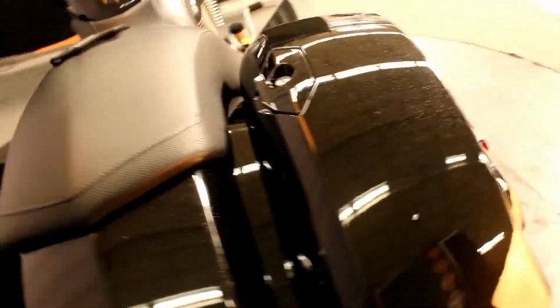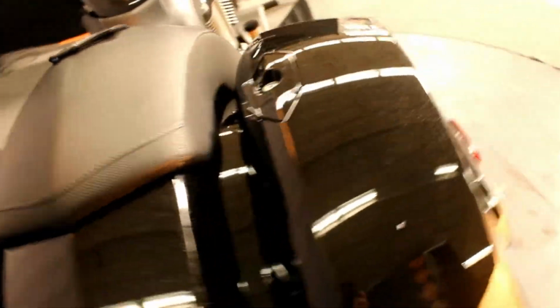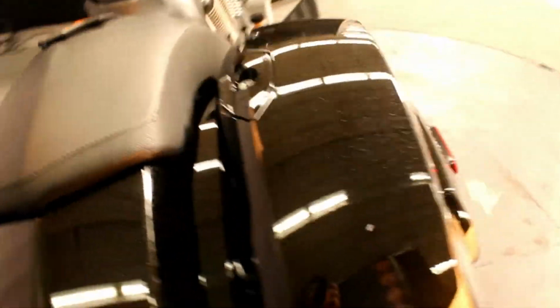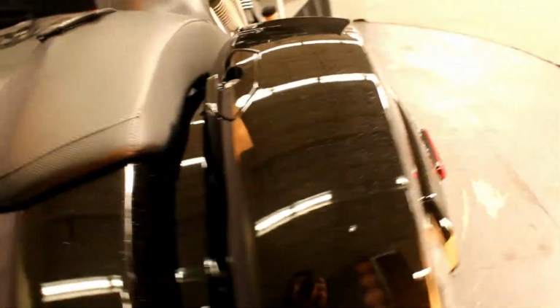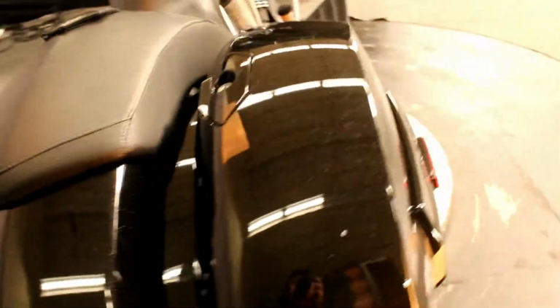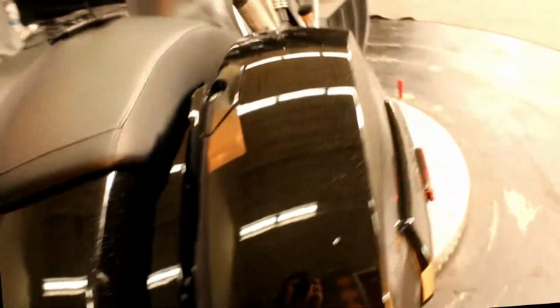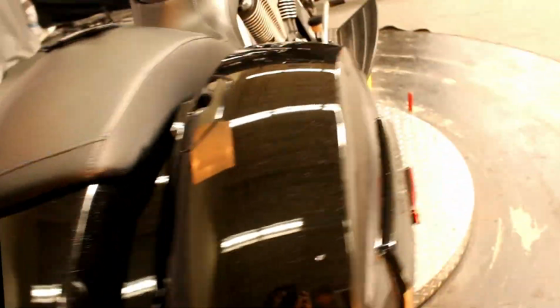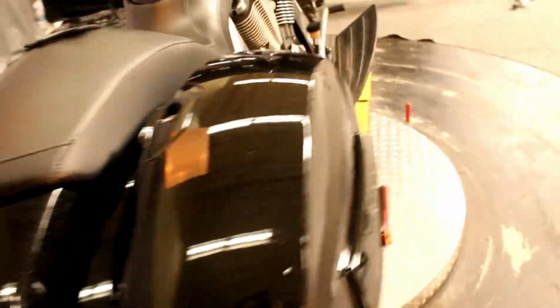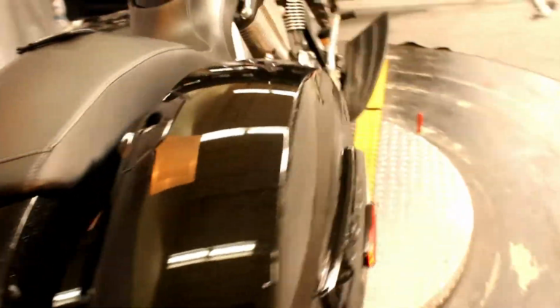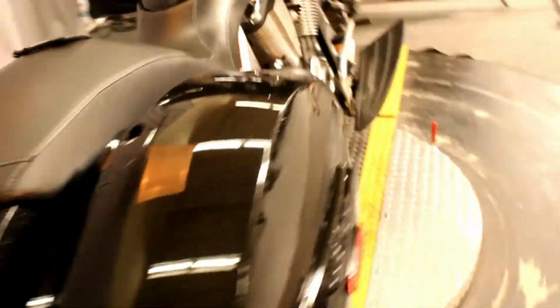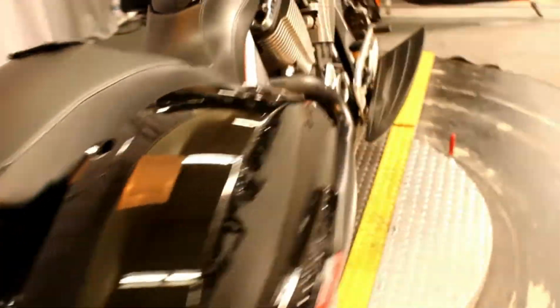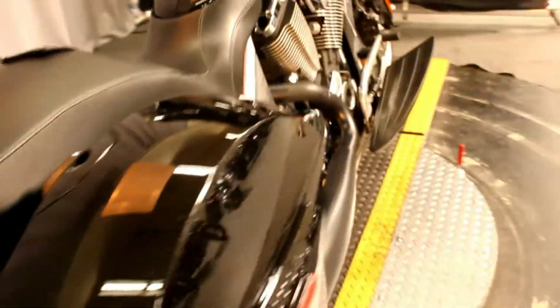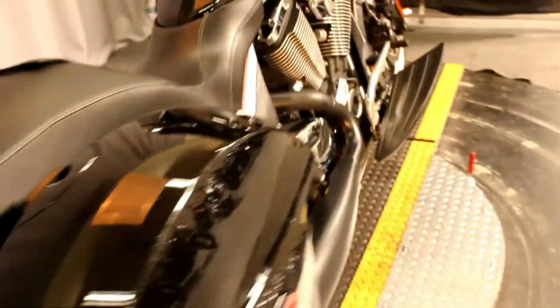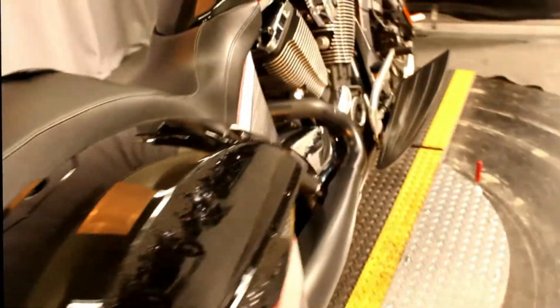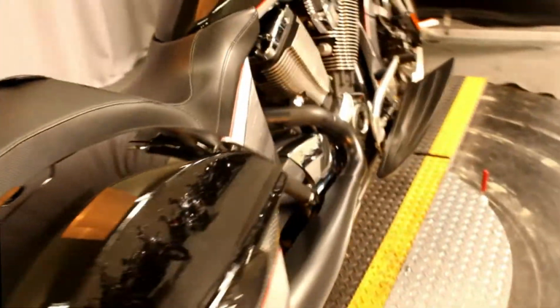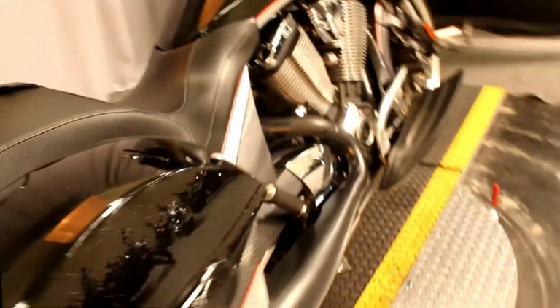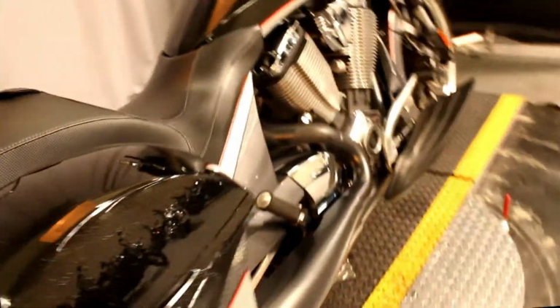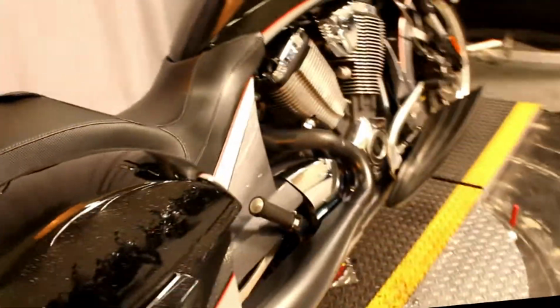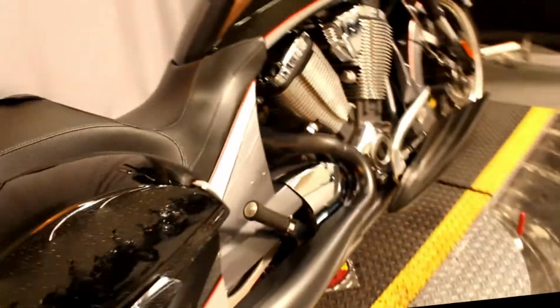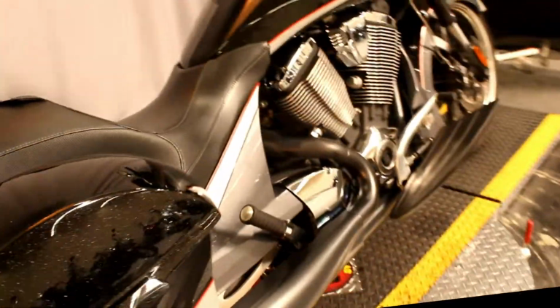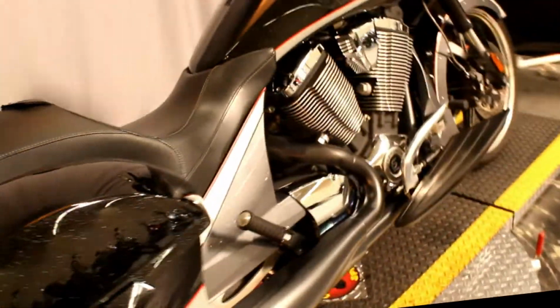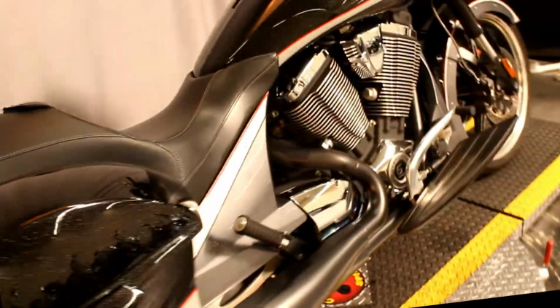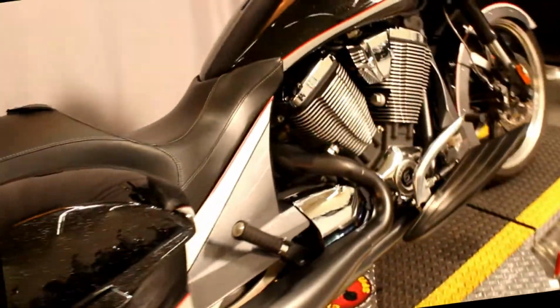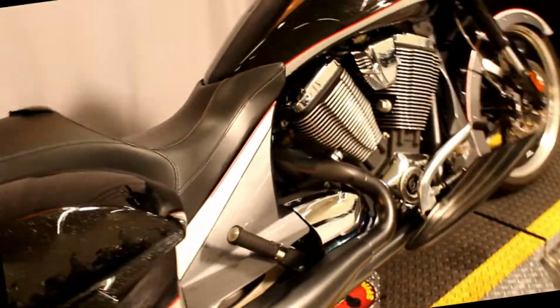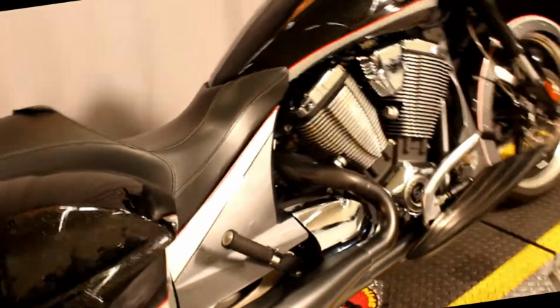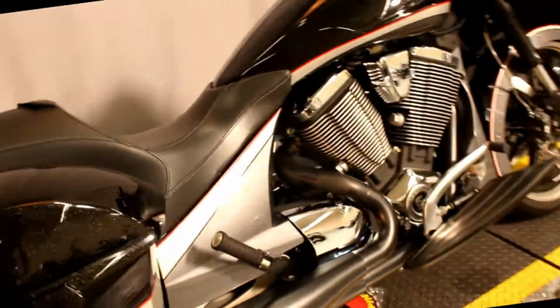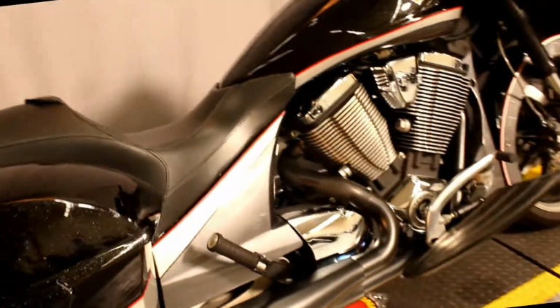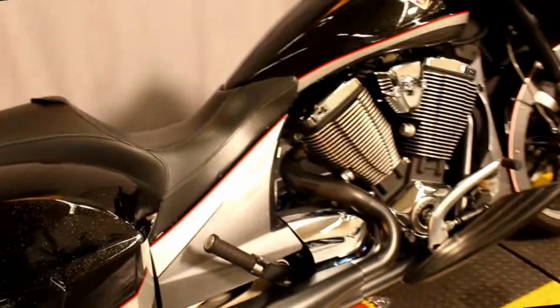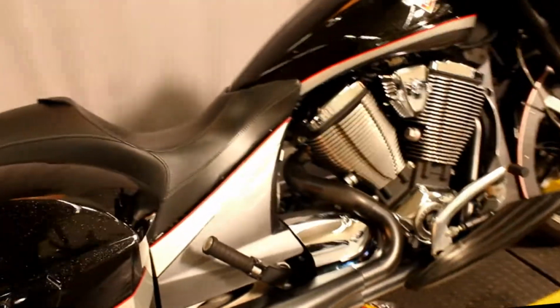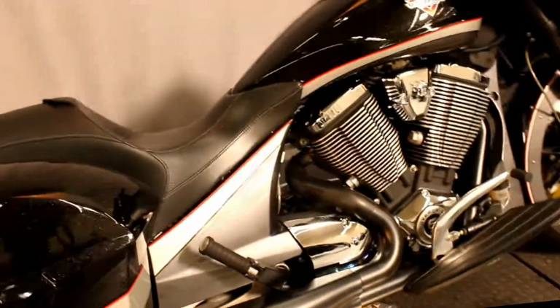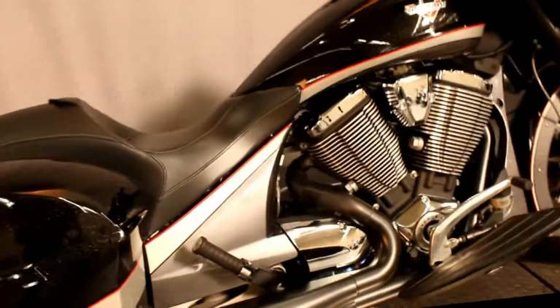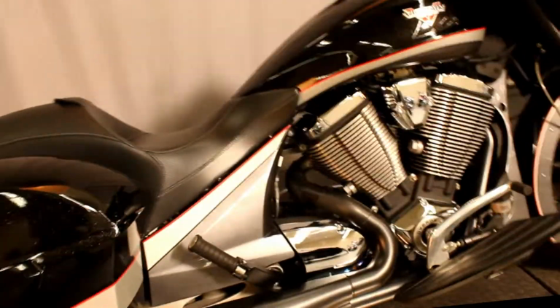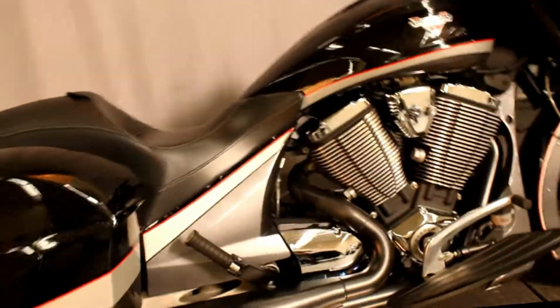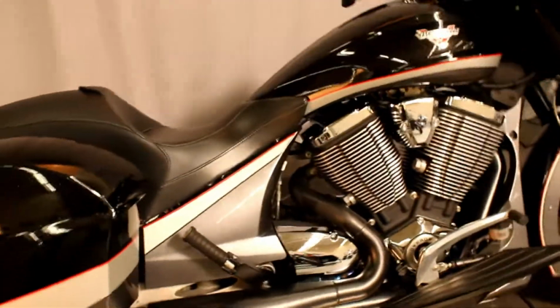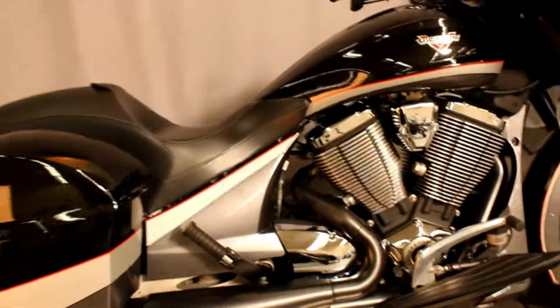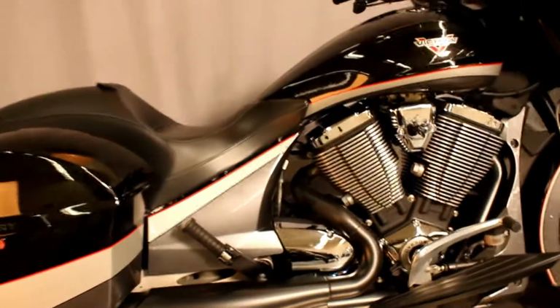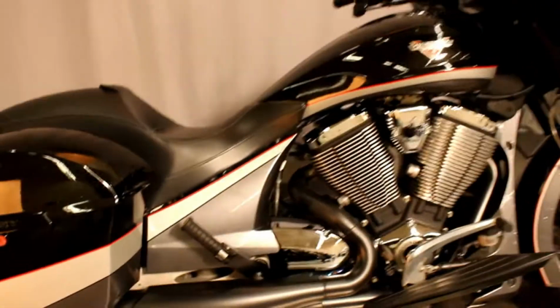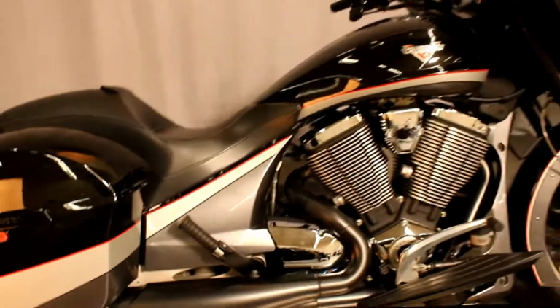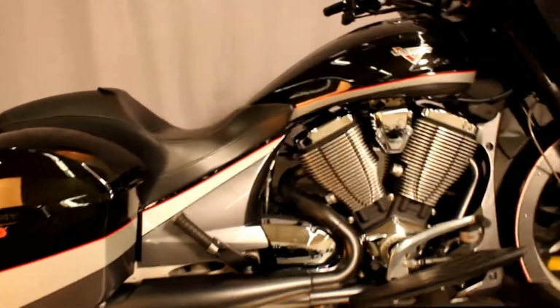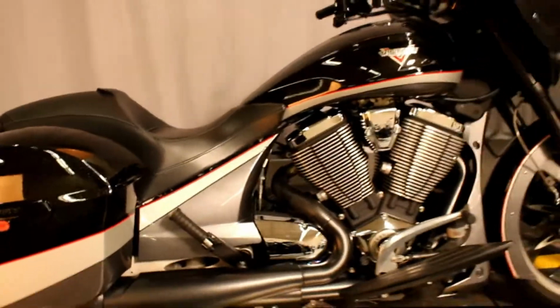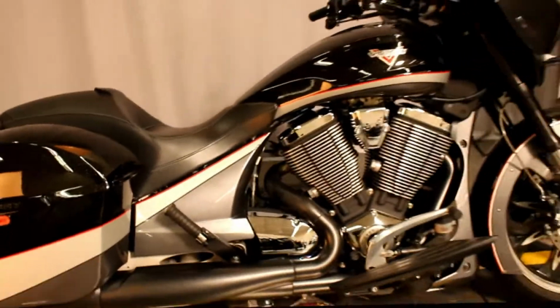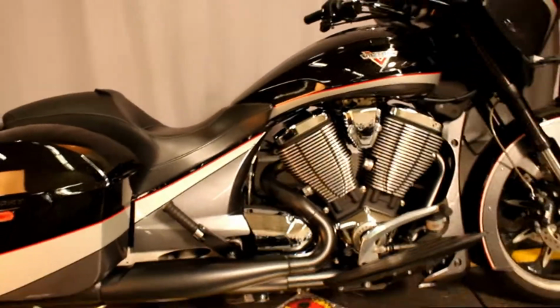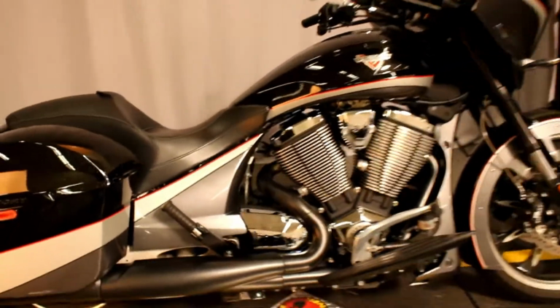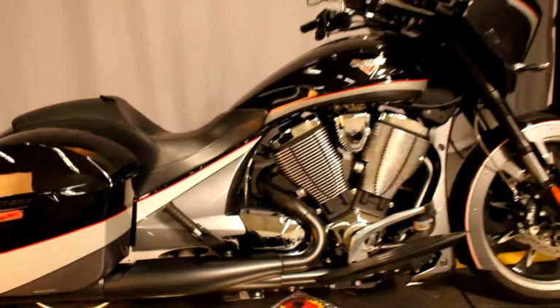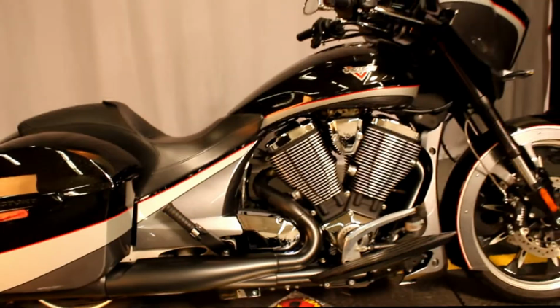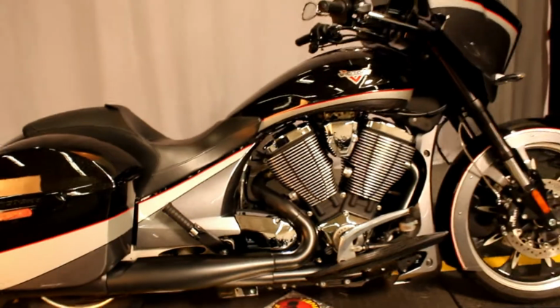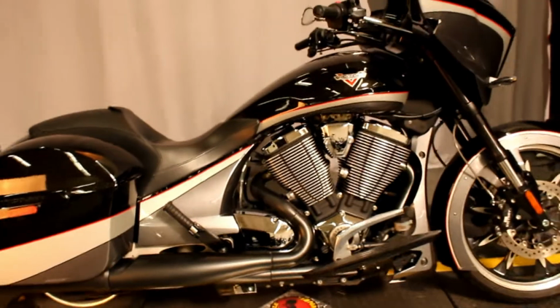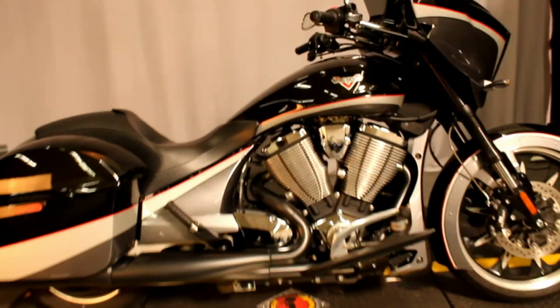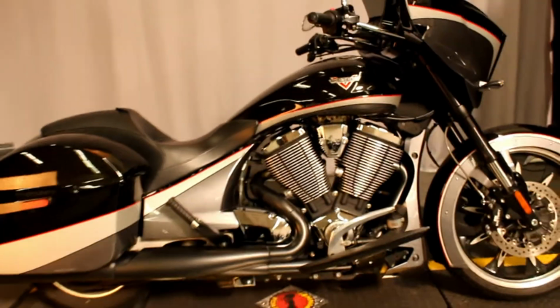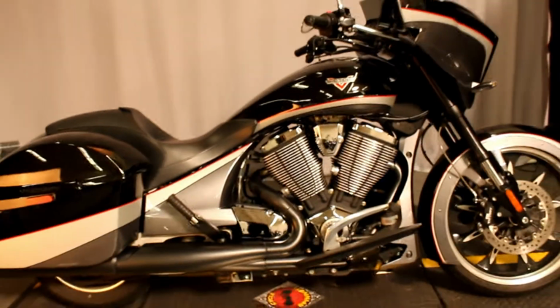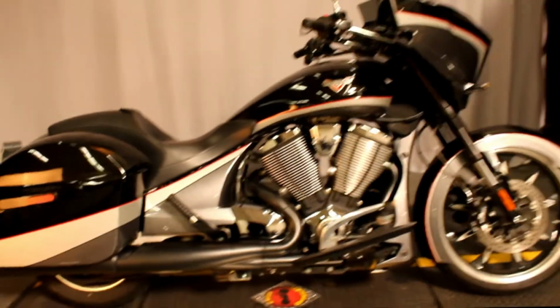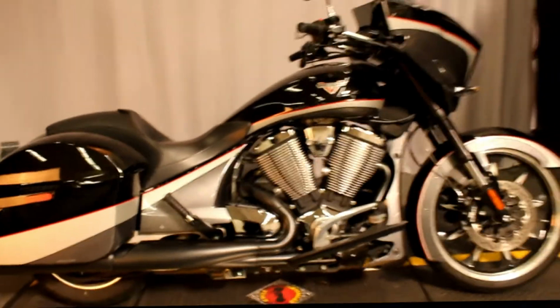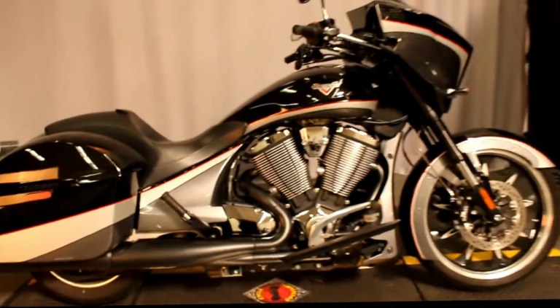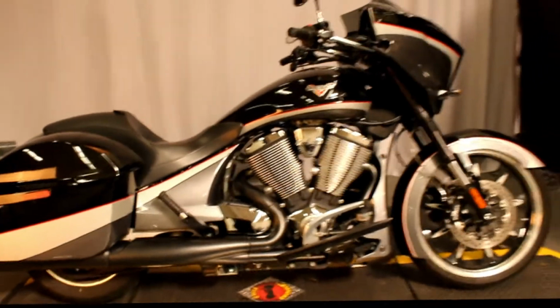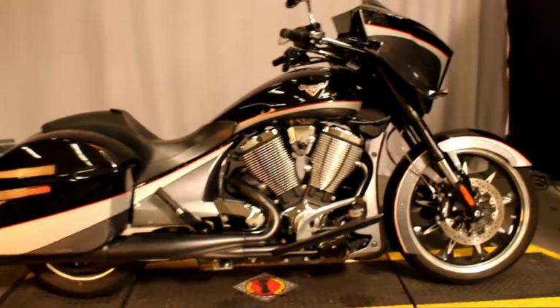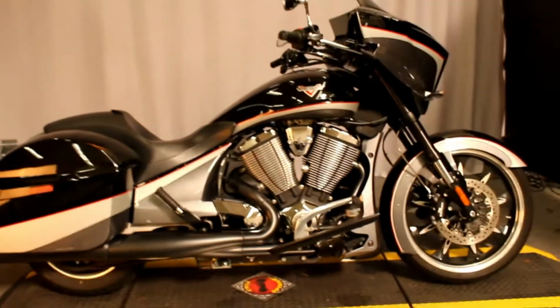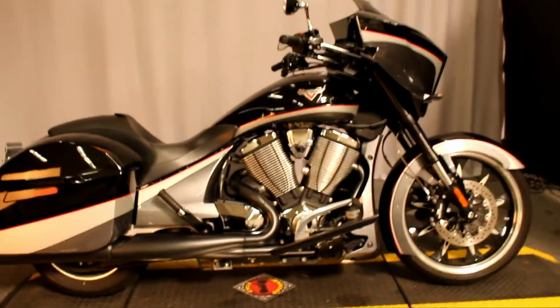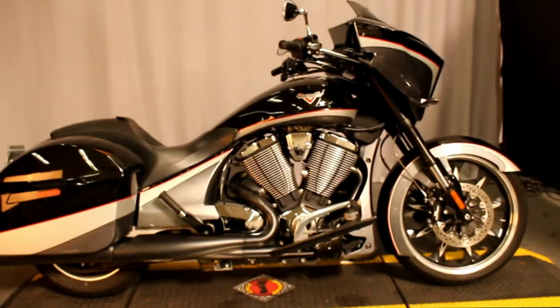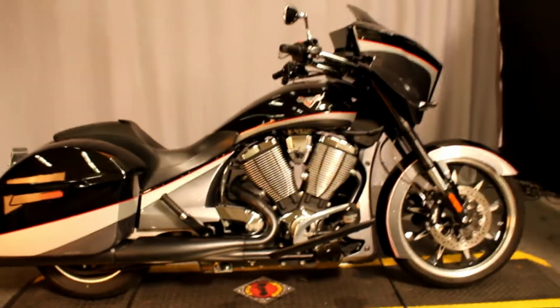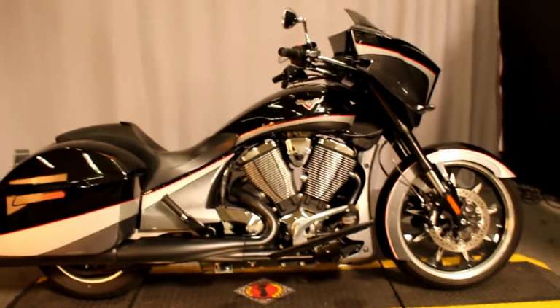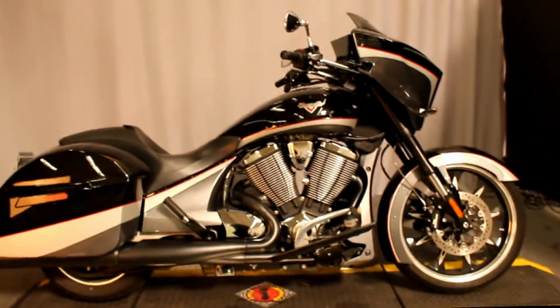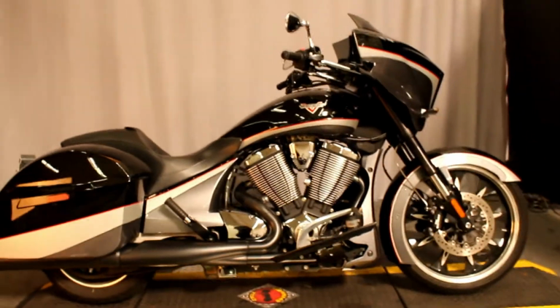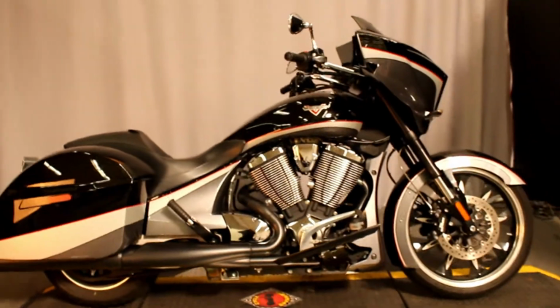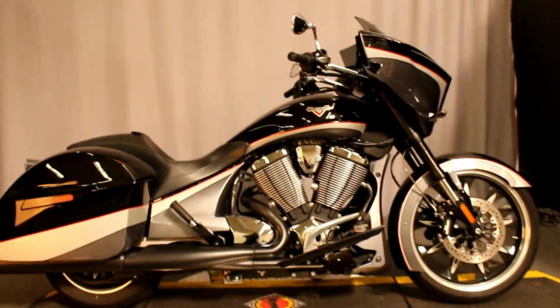This bike is available for test rides 7 days a week here at Biggs Harley-Davidson in San Marcos.